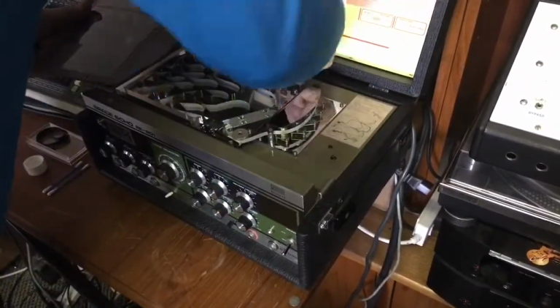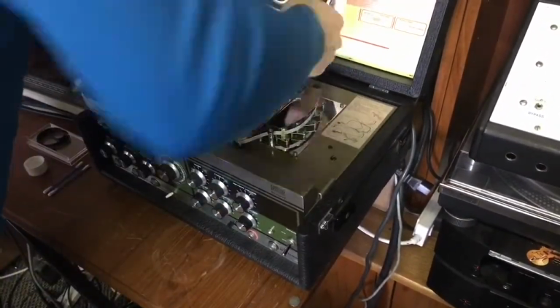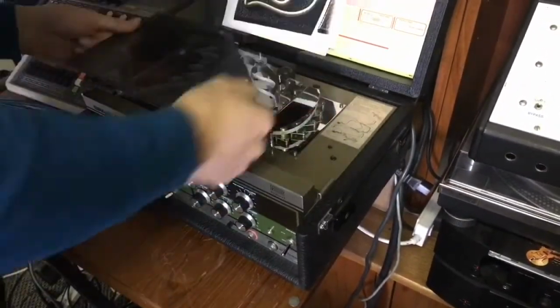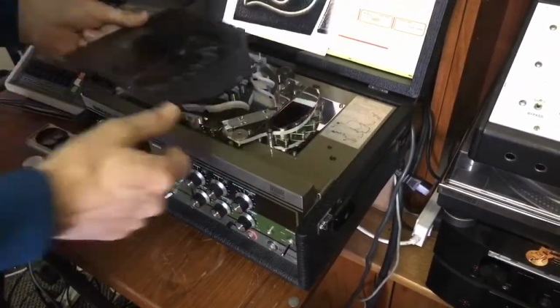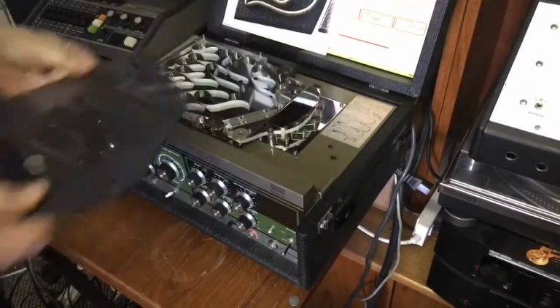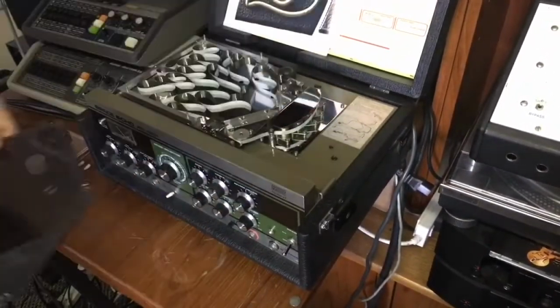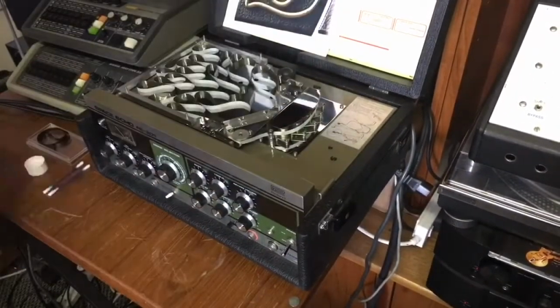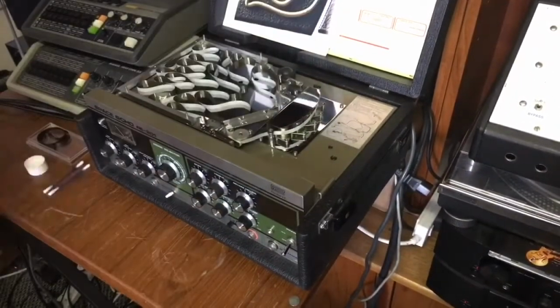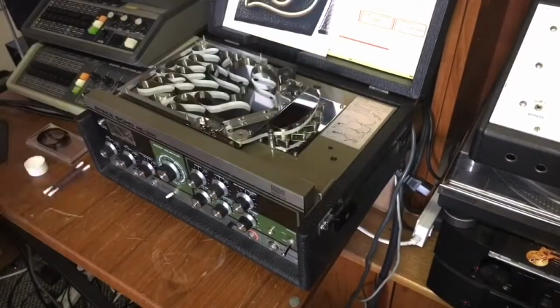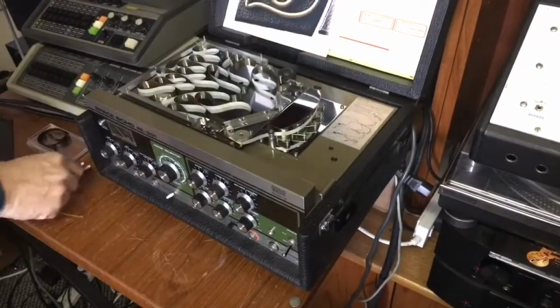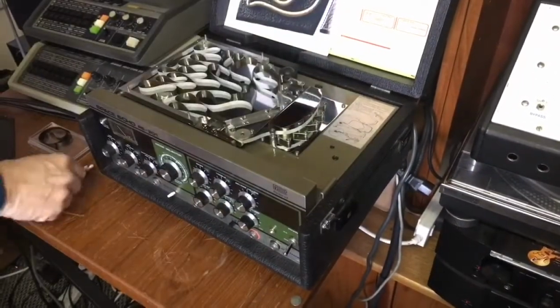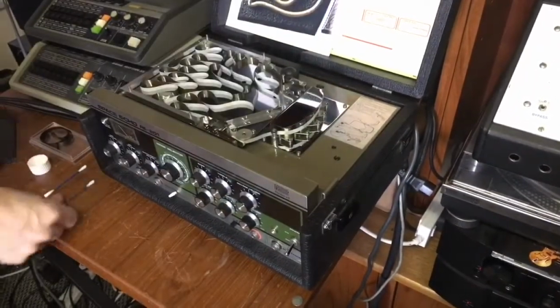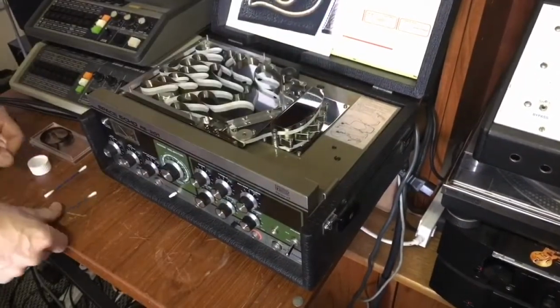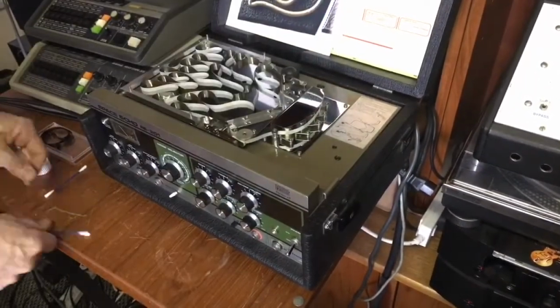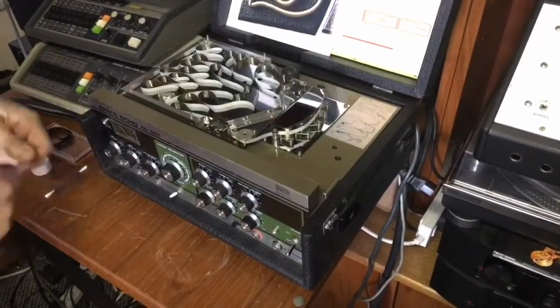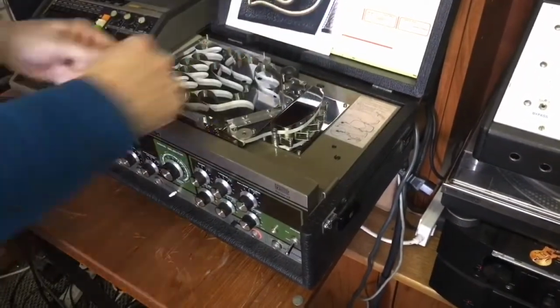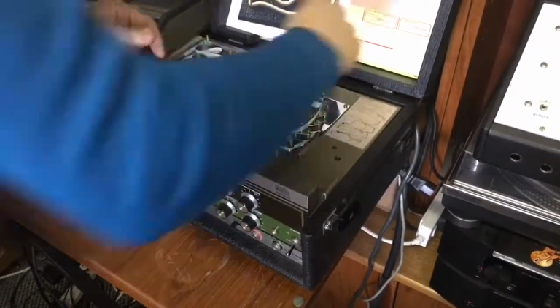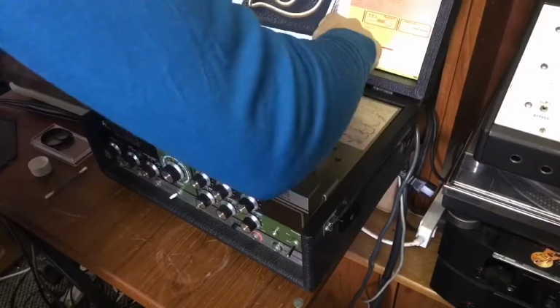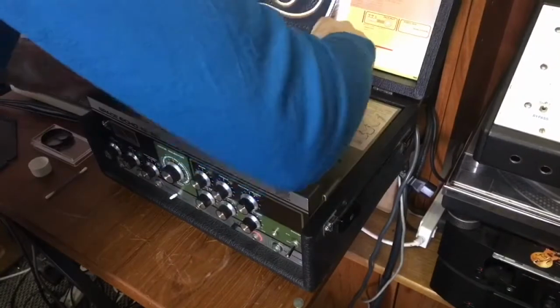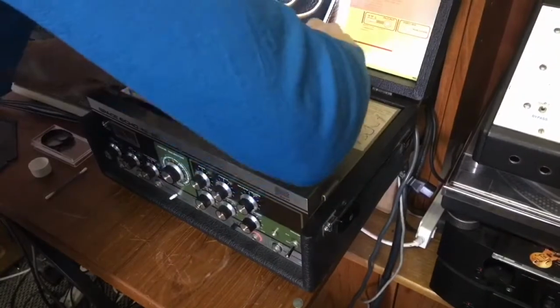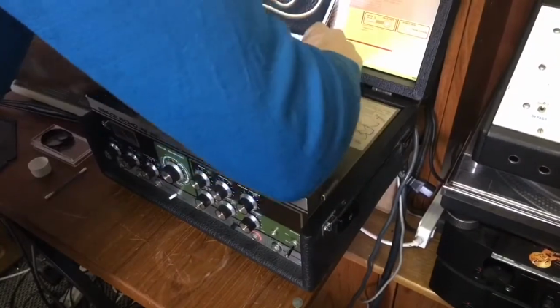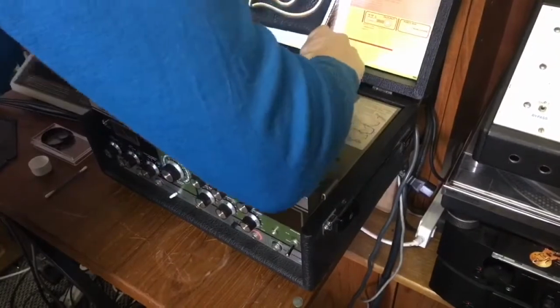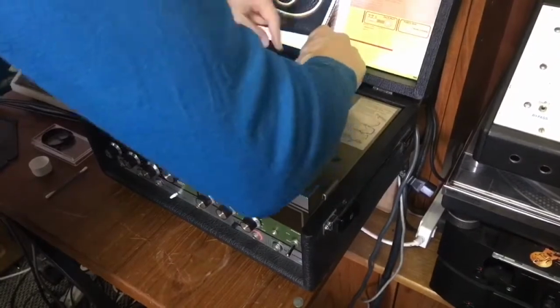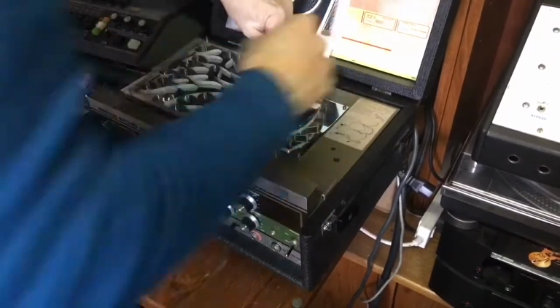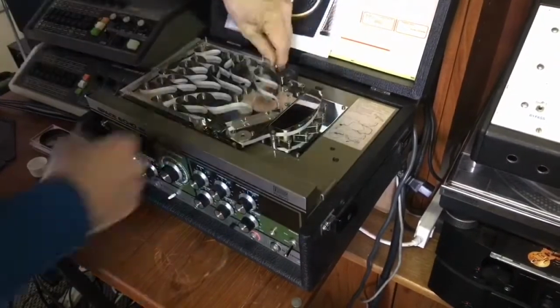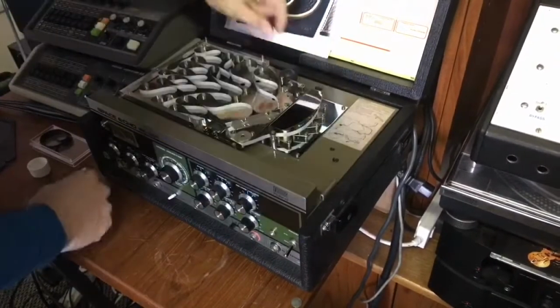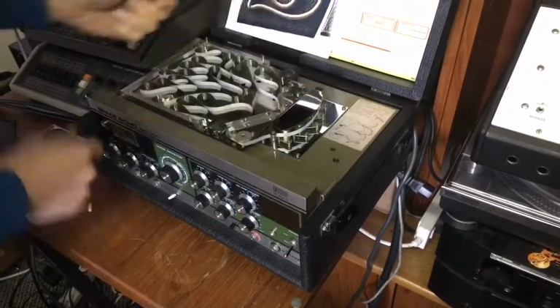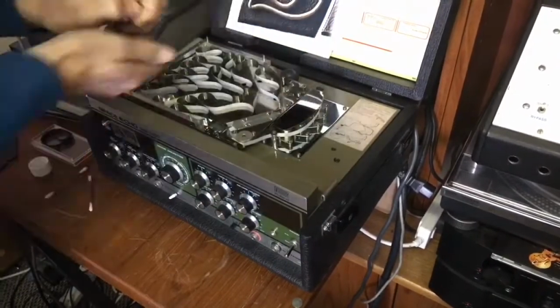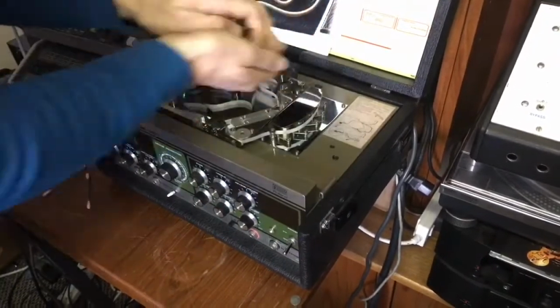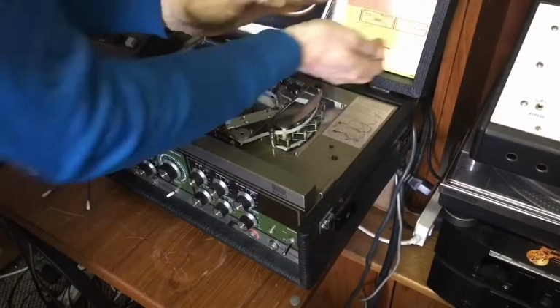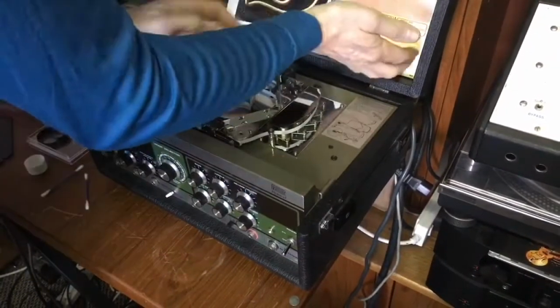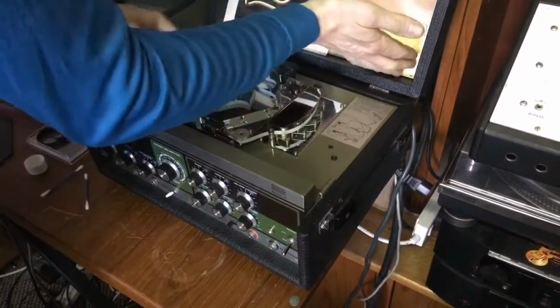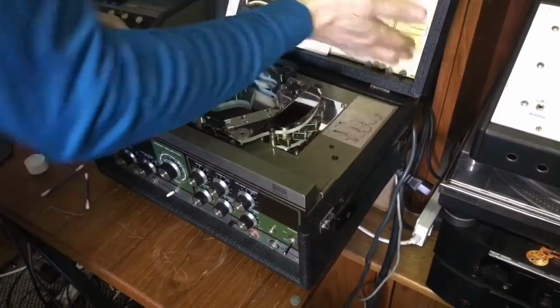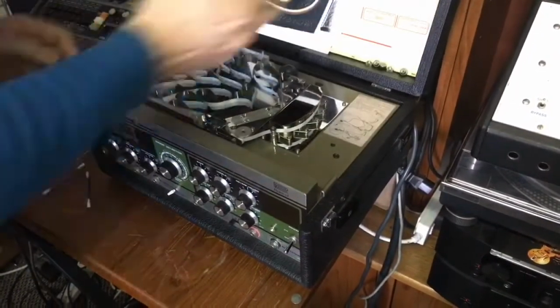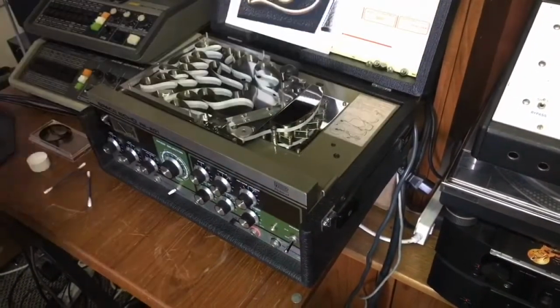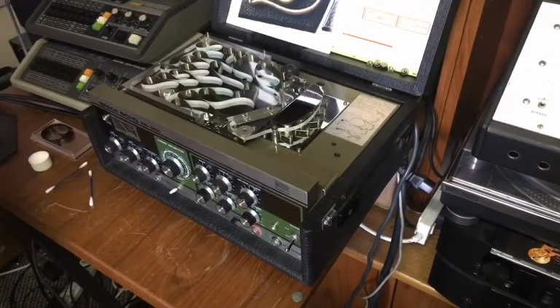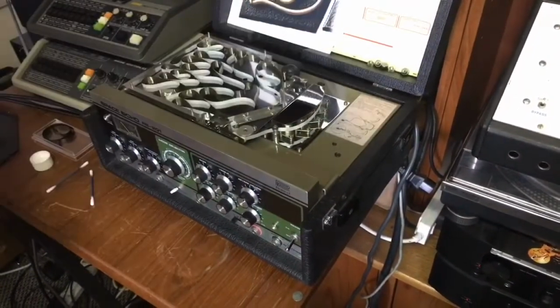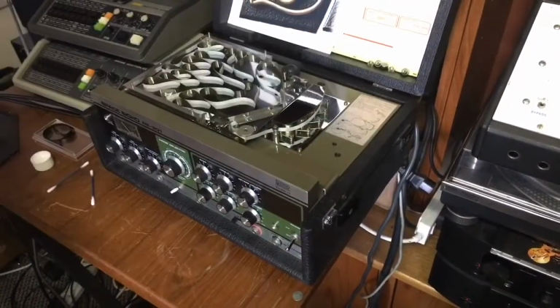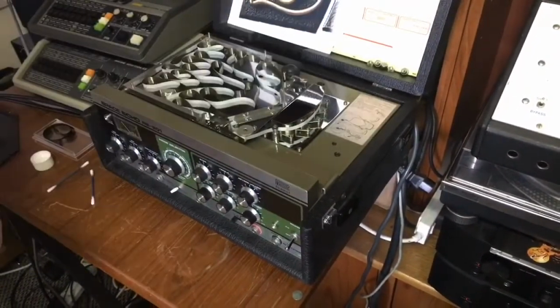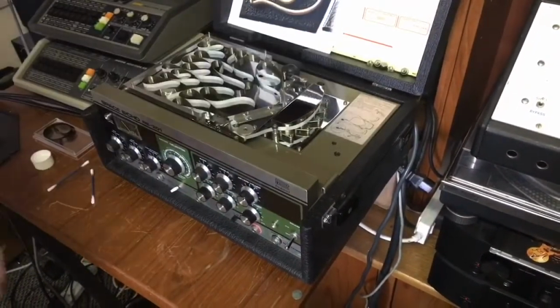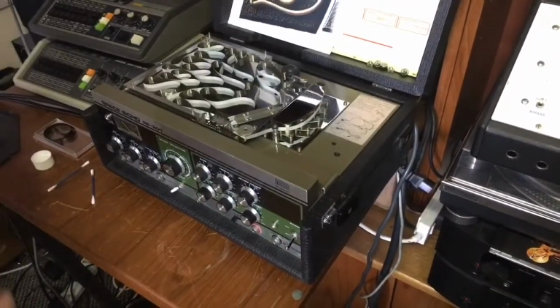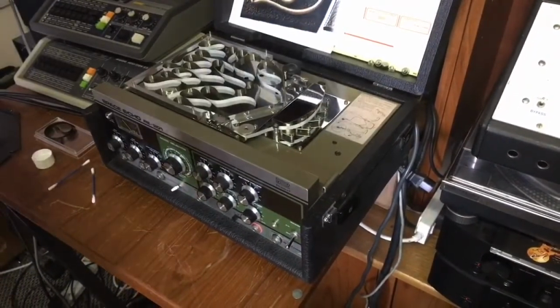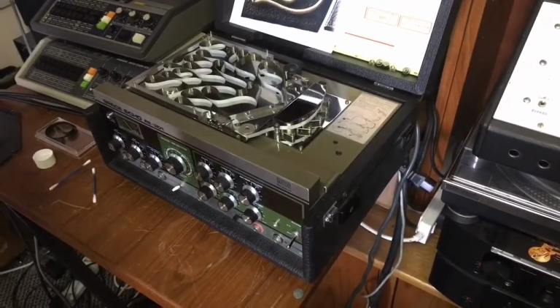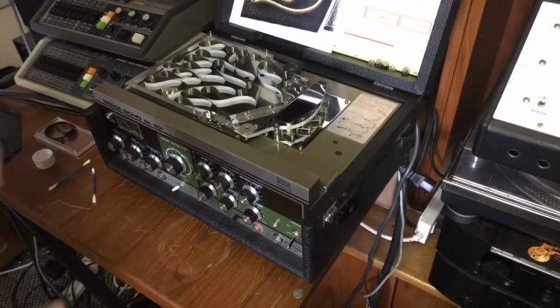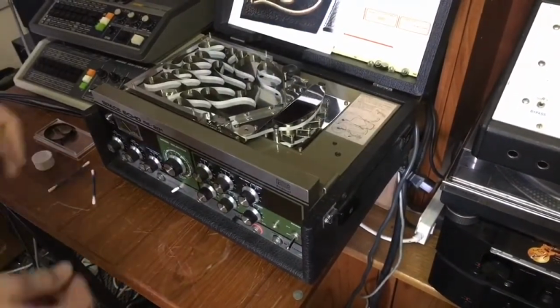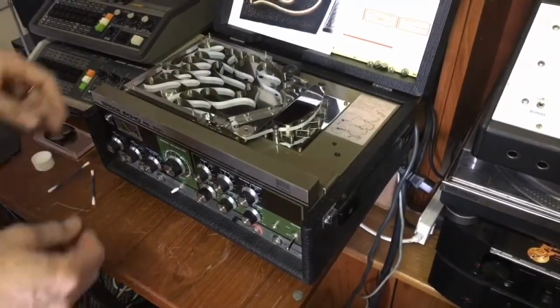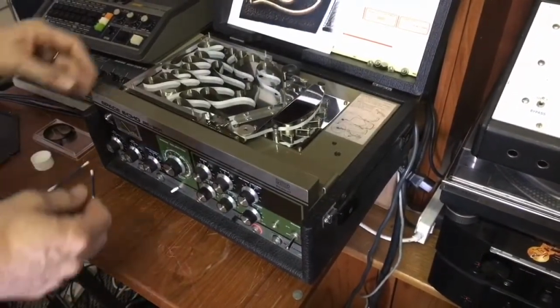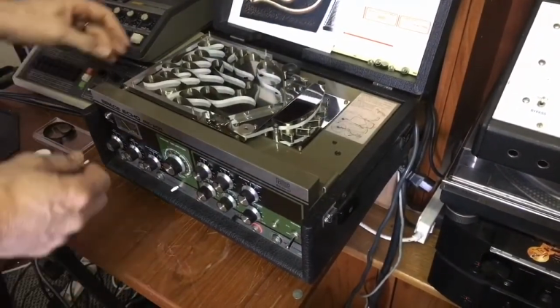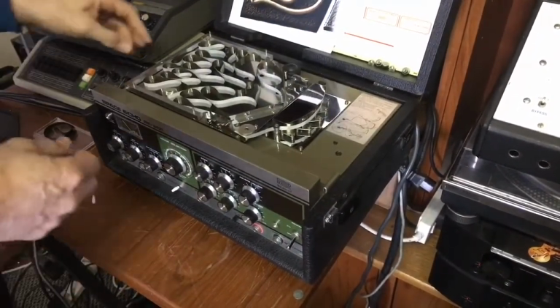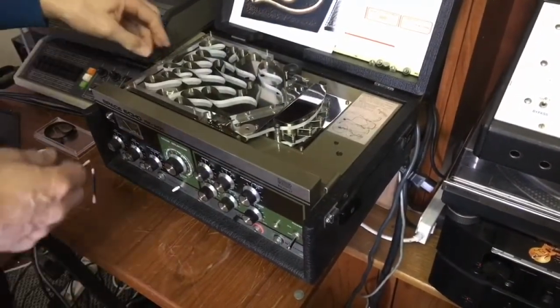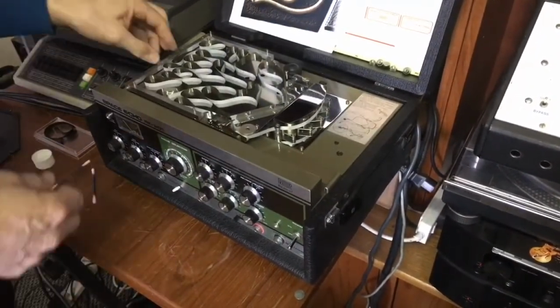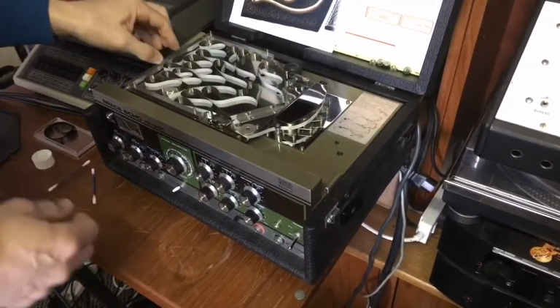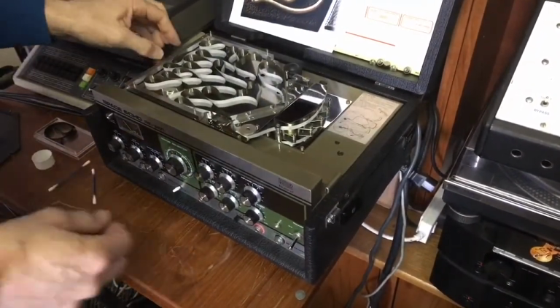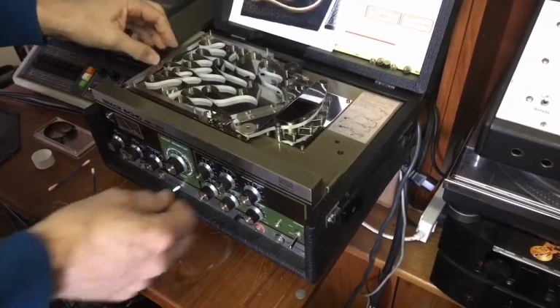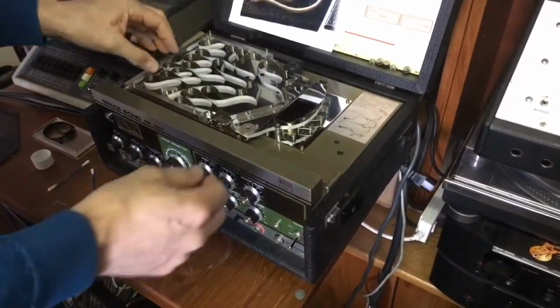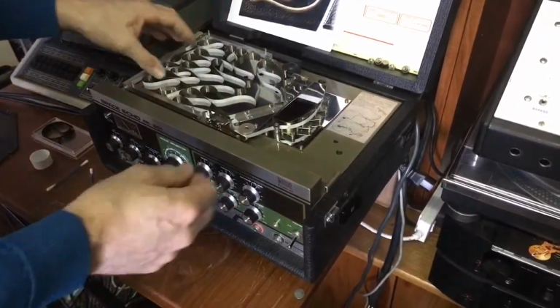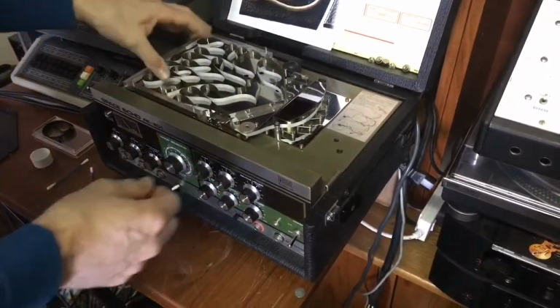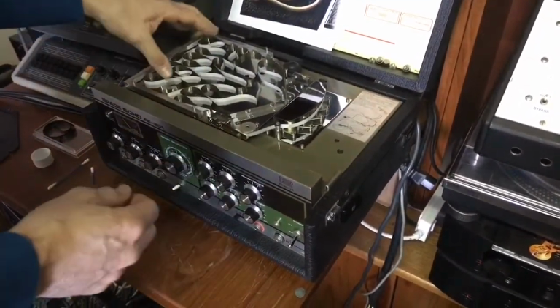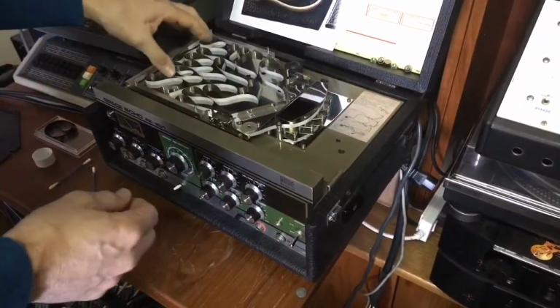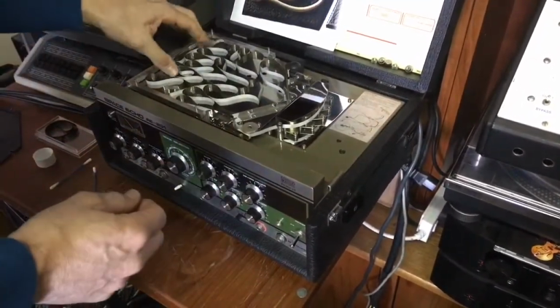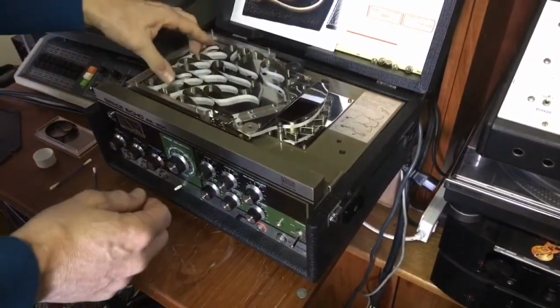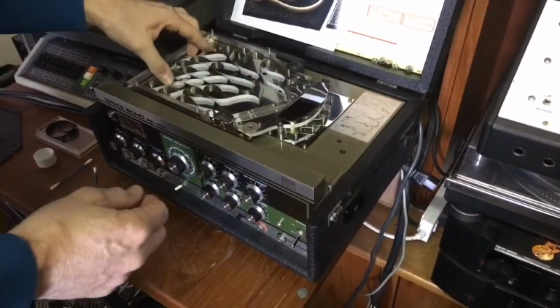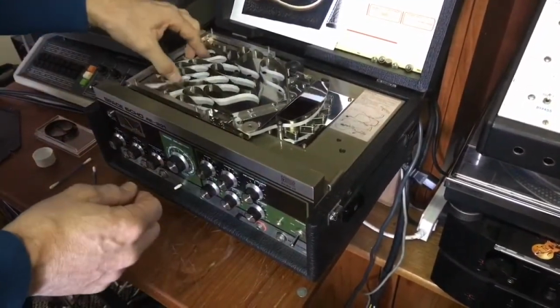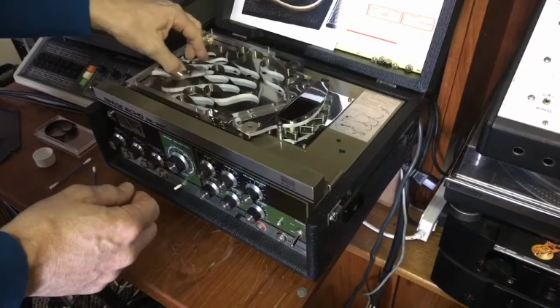Most of the machines should have a diagram of how the tape should run. But if not, look closely before you remove the old tape and take a photo if necessary.